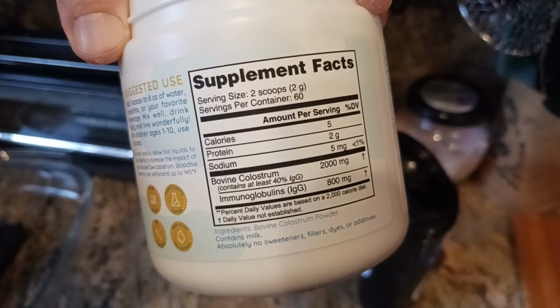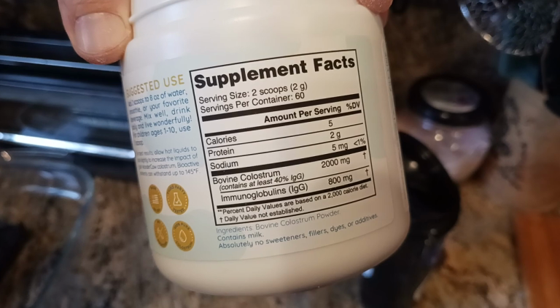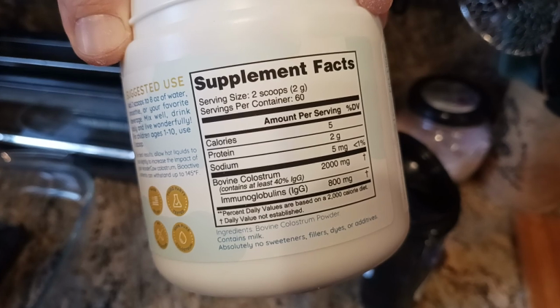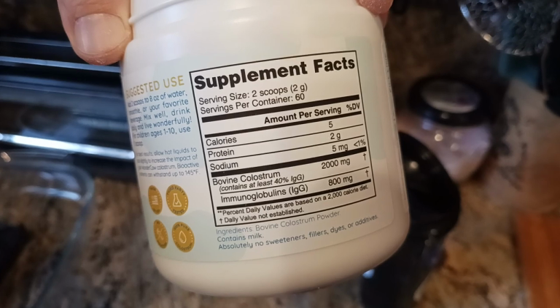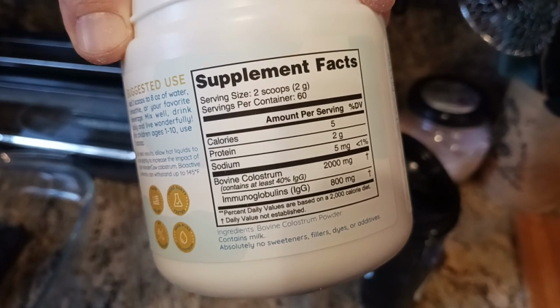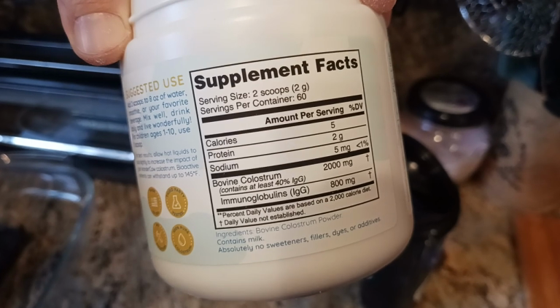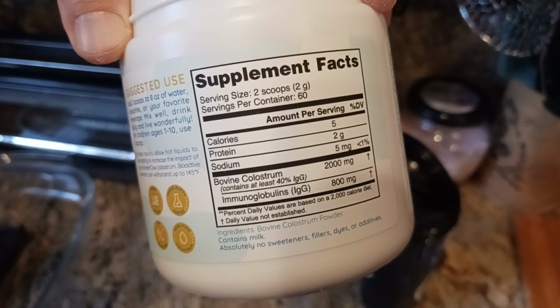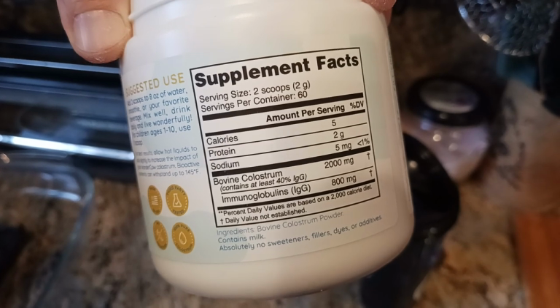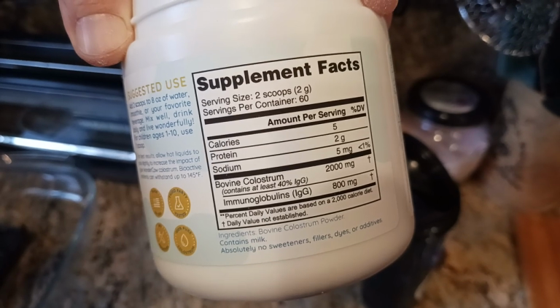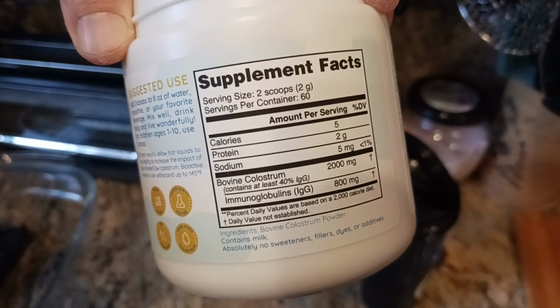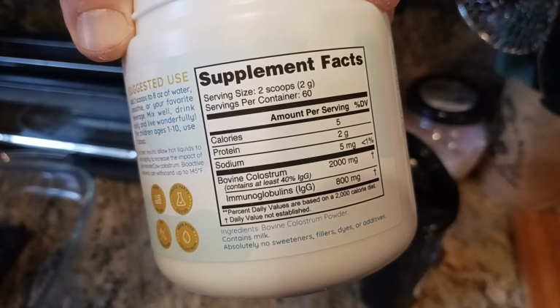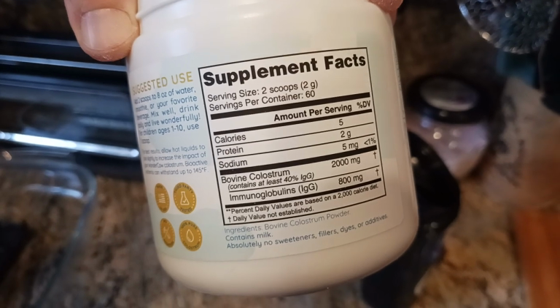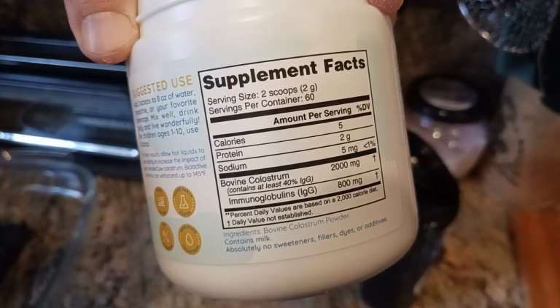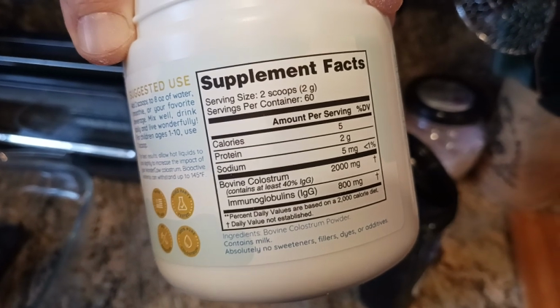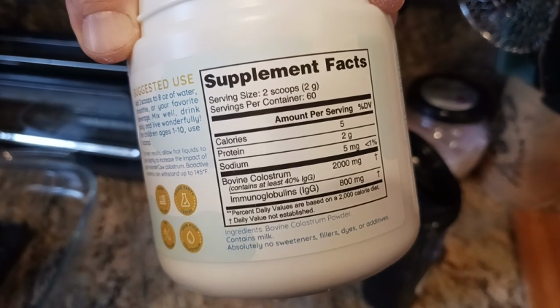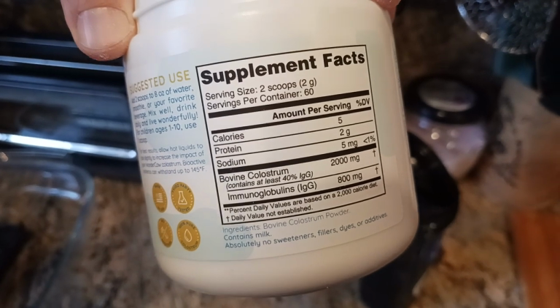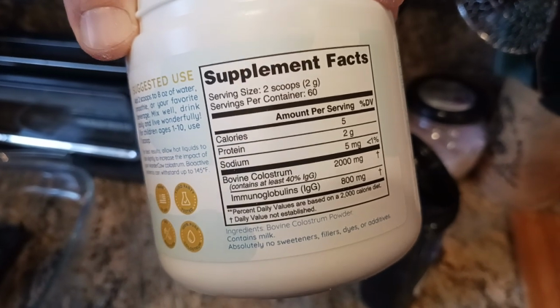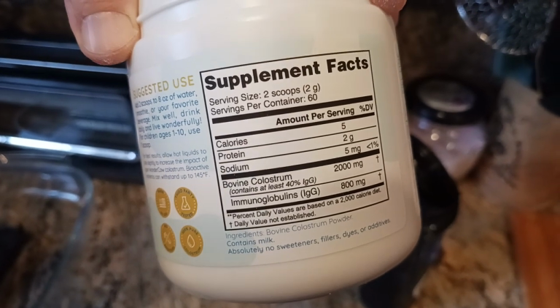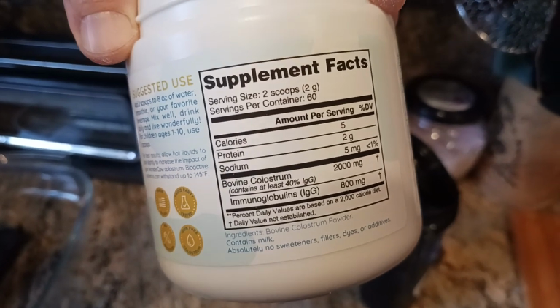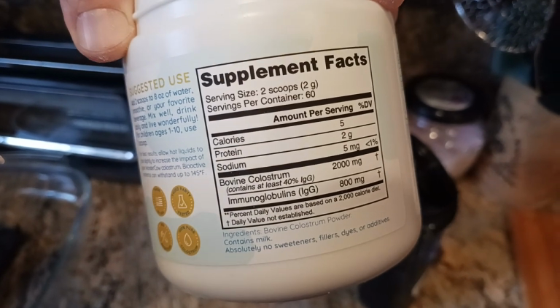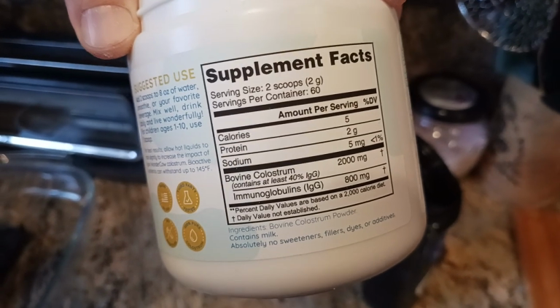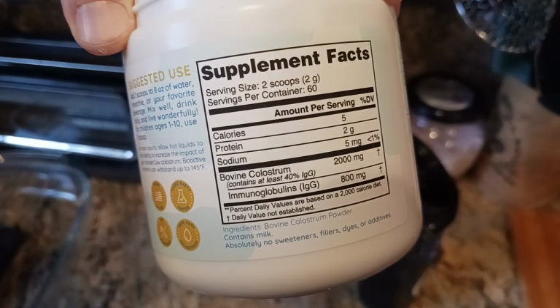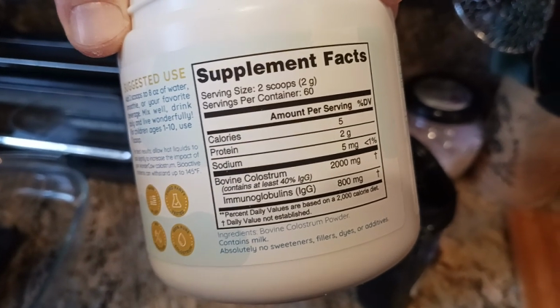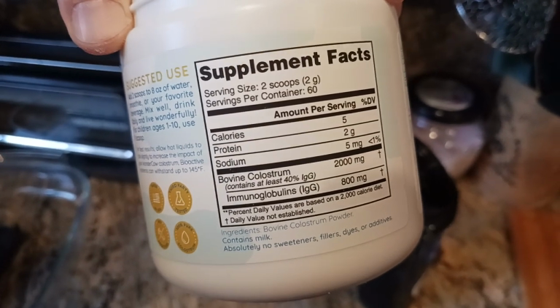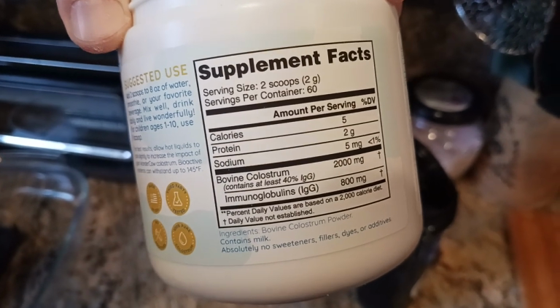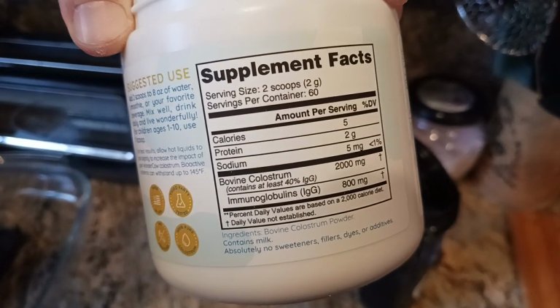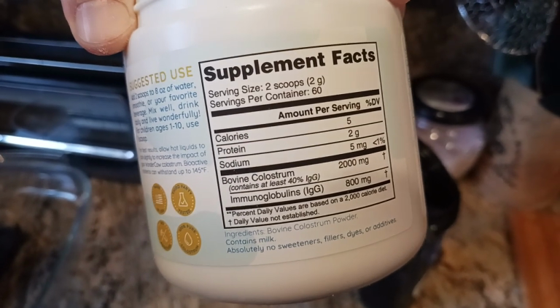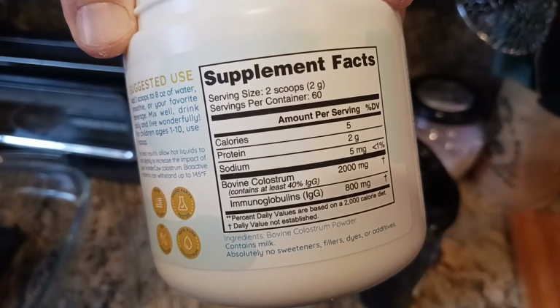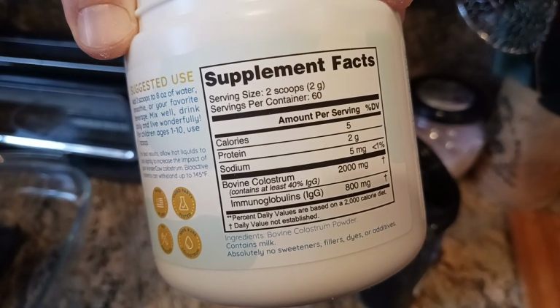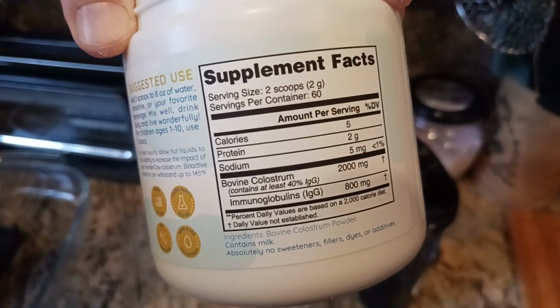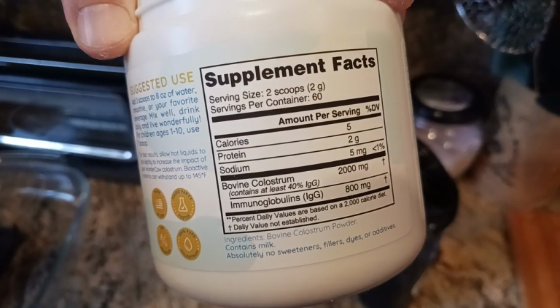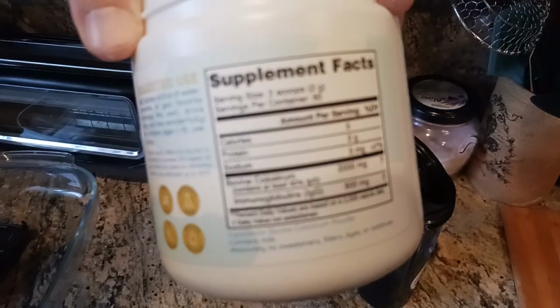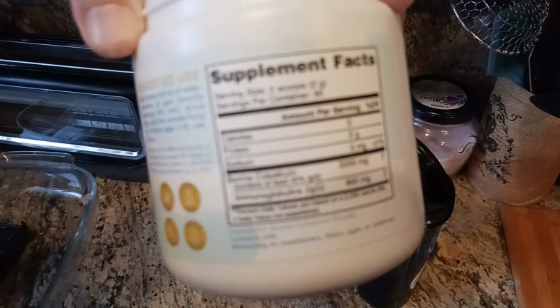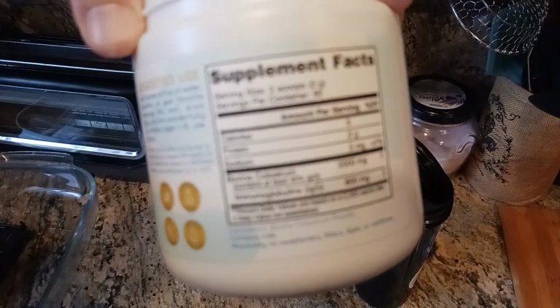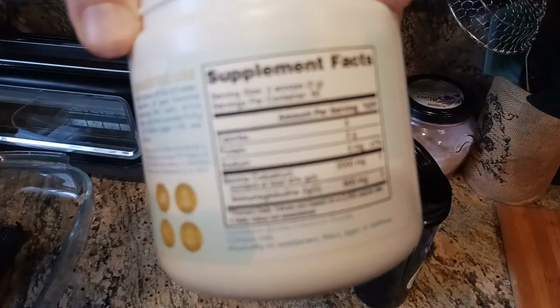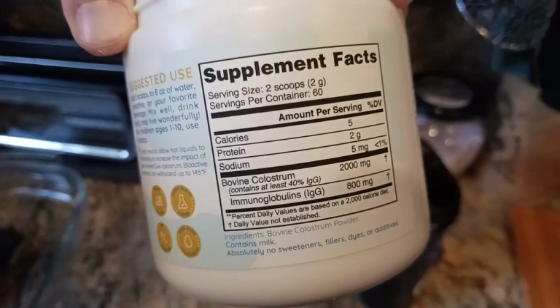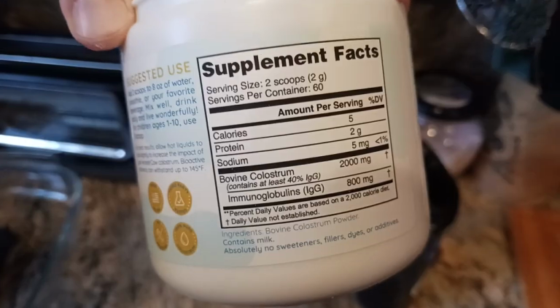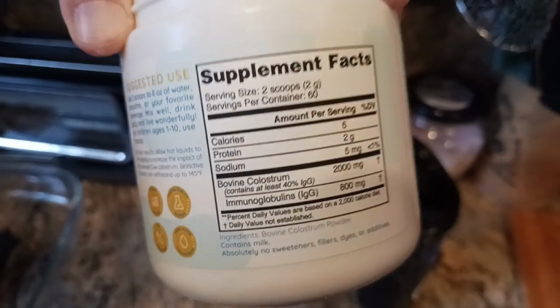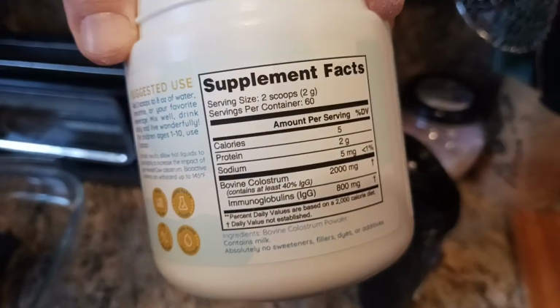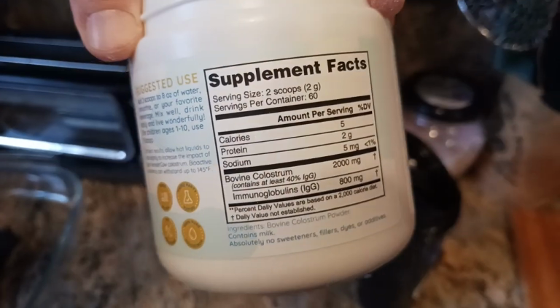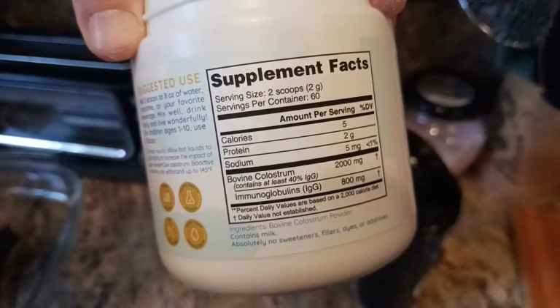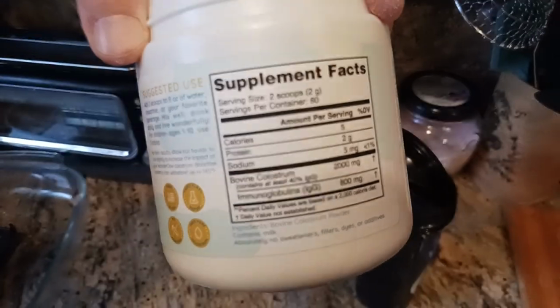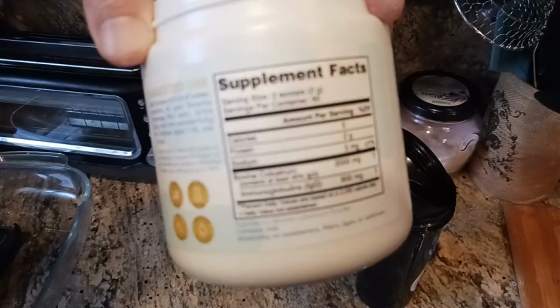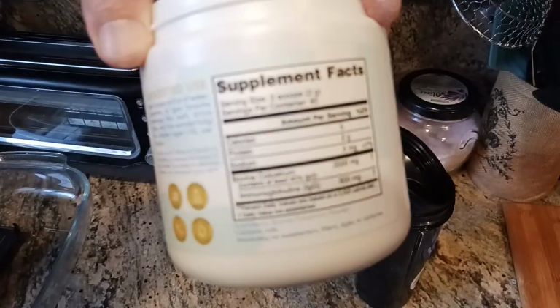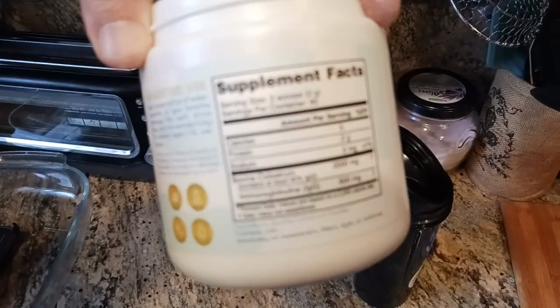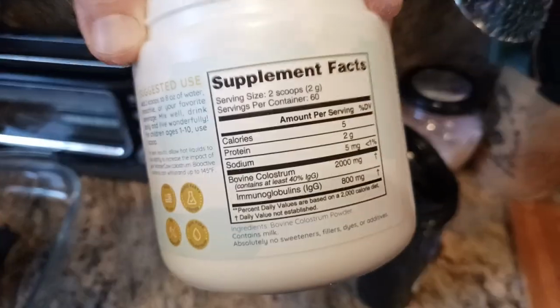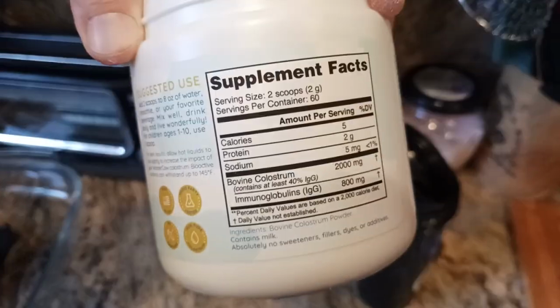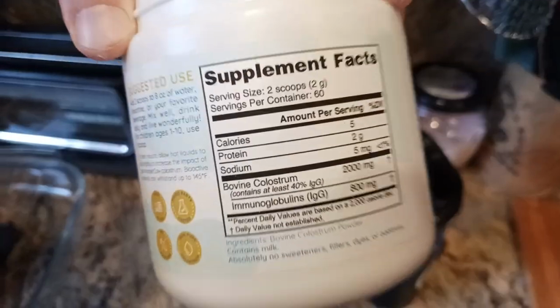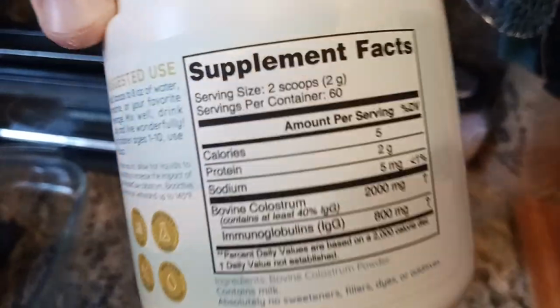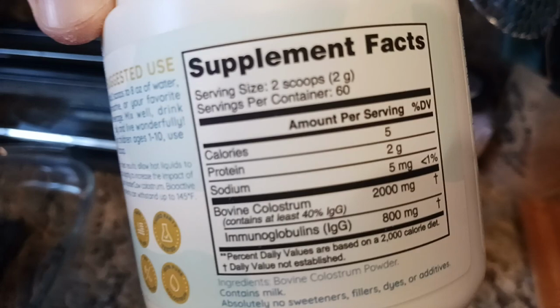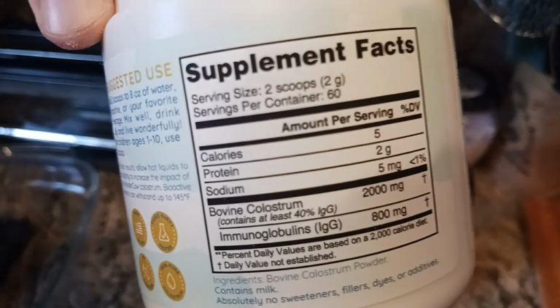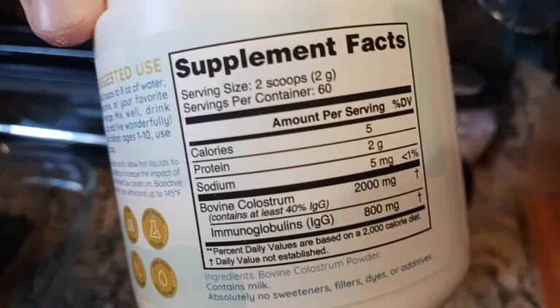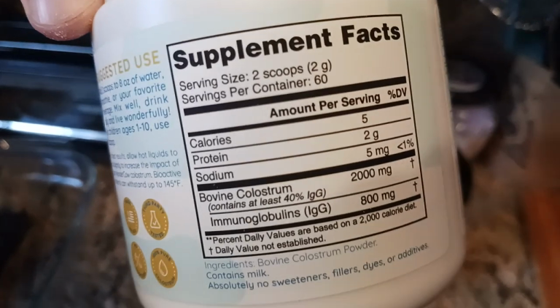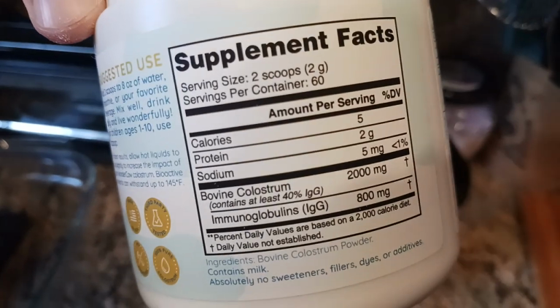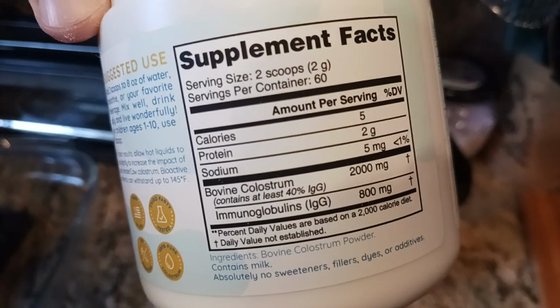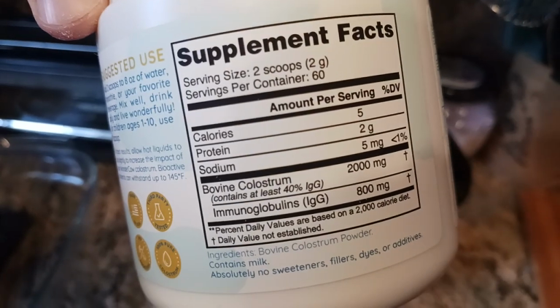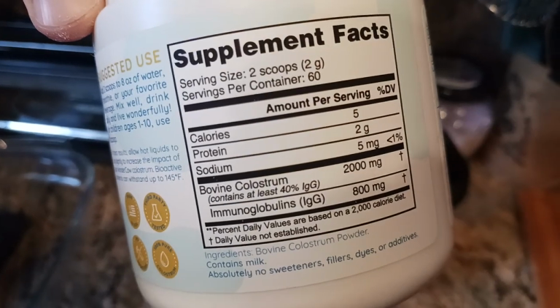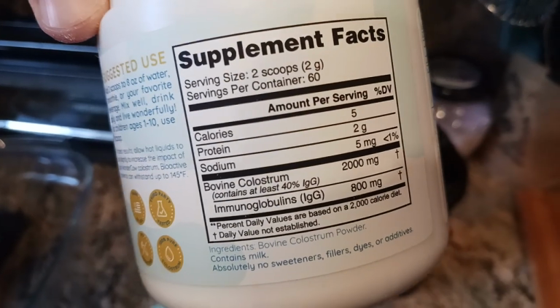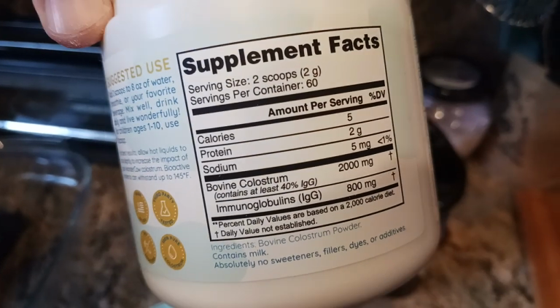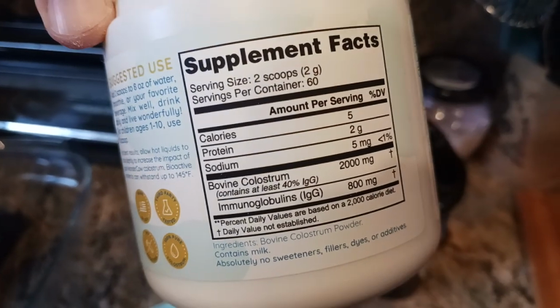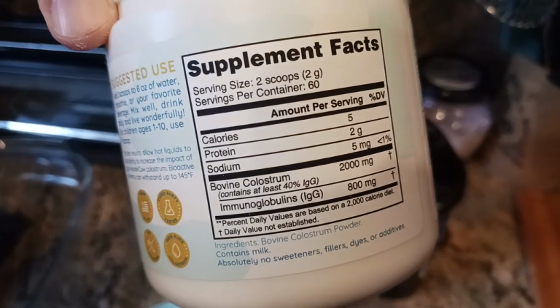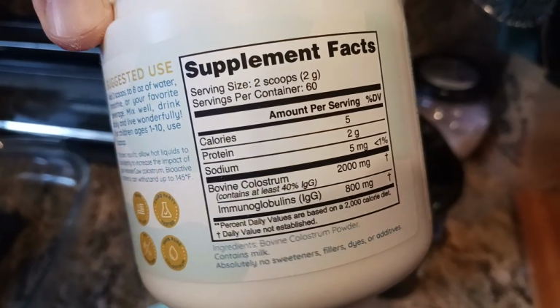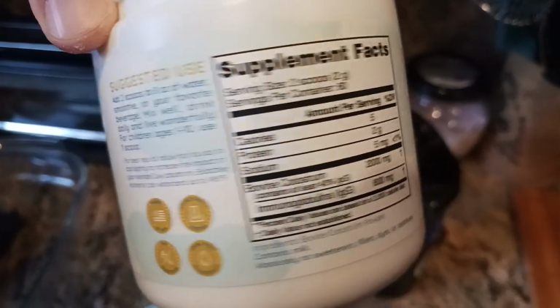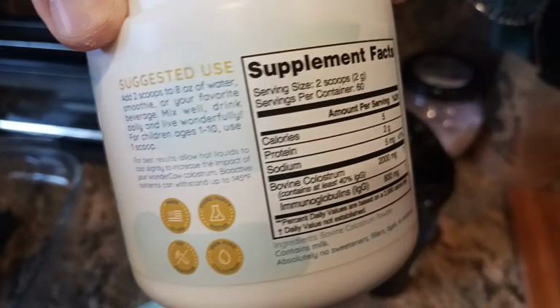You get the amino acids, immunoglobulins — if I can pronounce that correctly. Having some focus issues, but anyways.